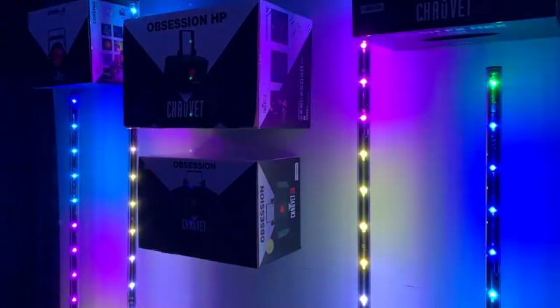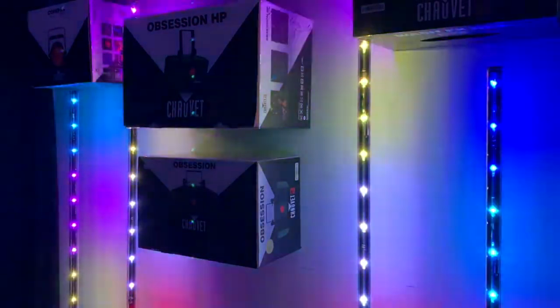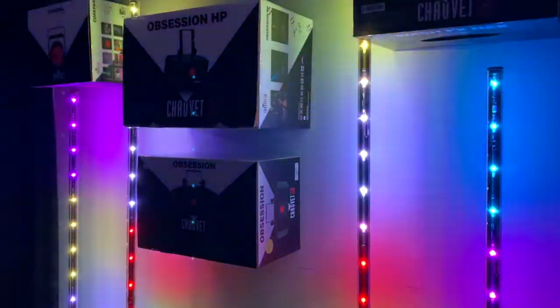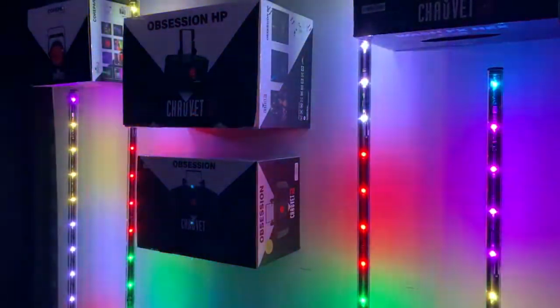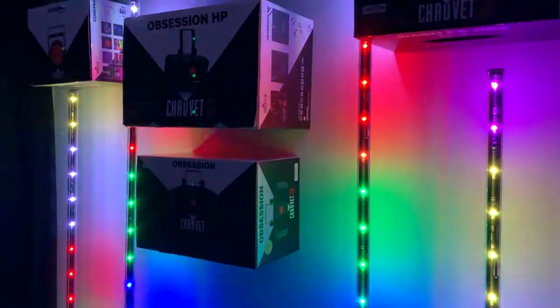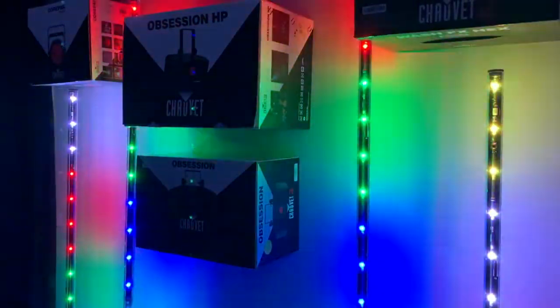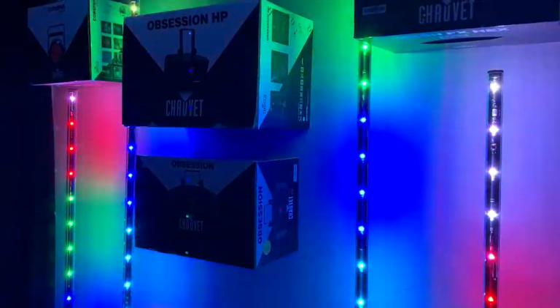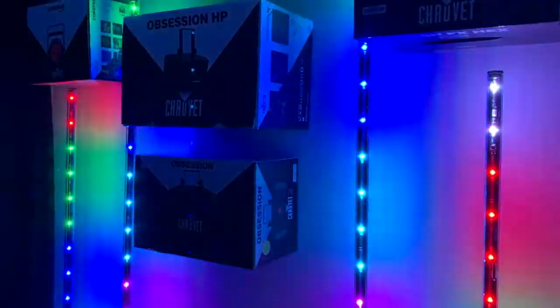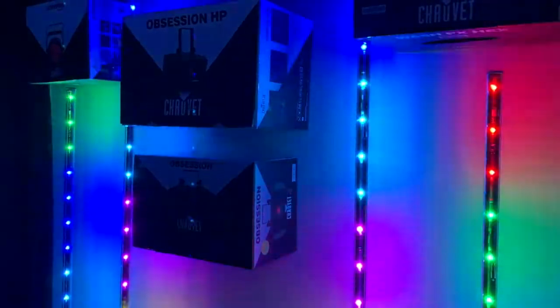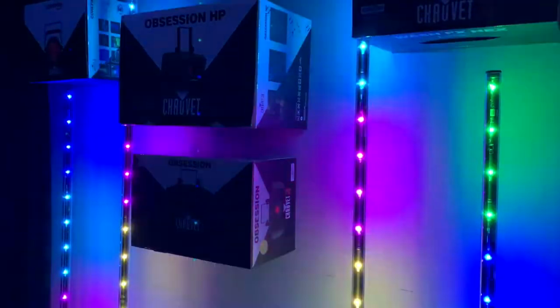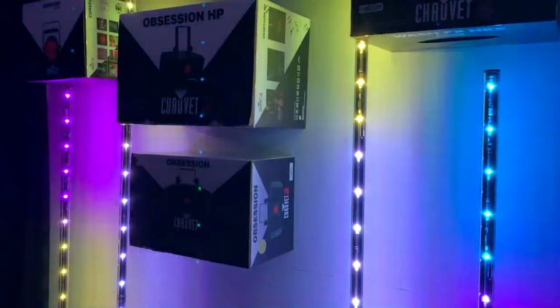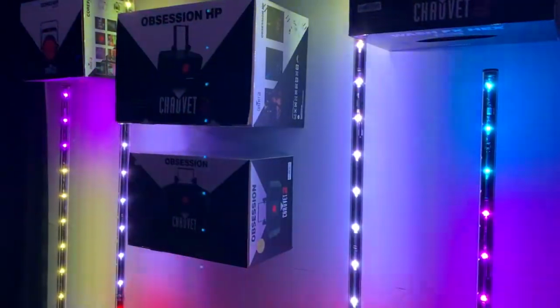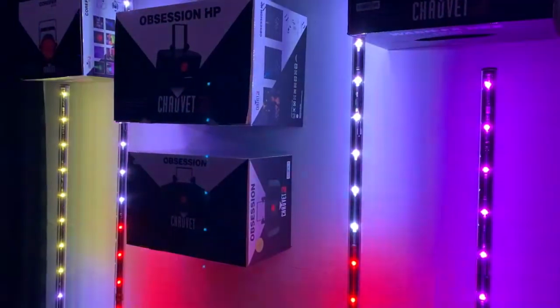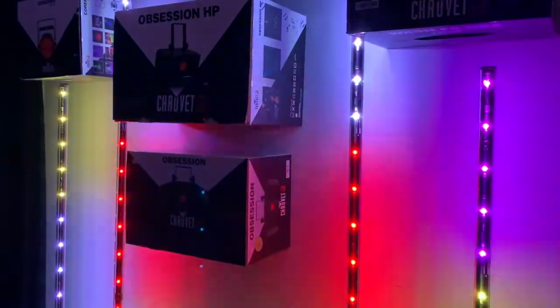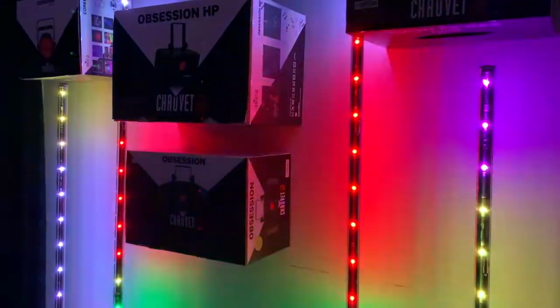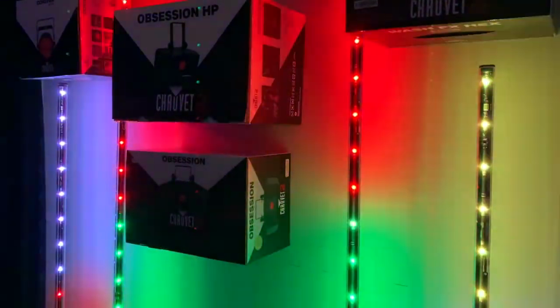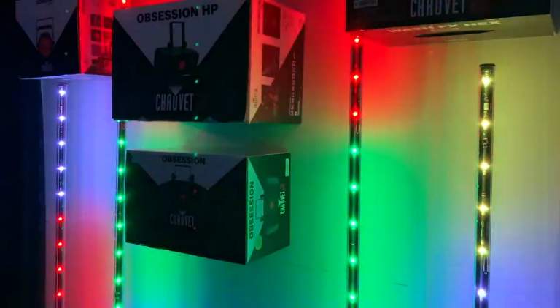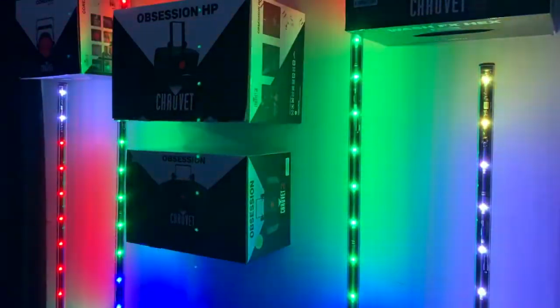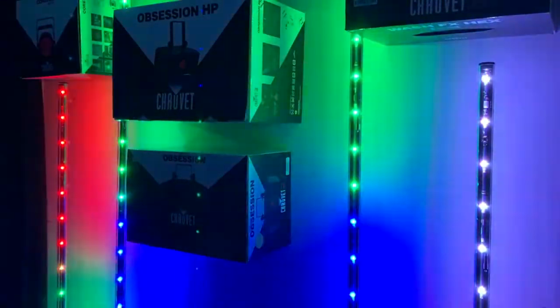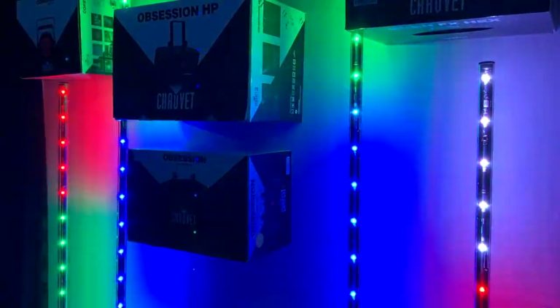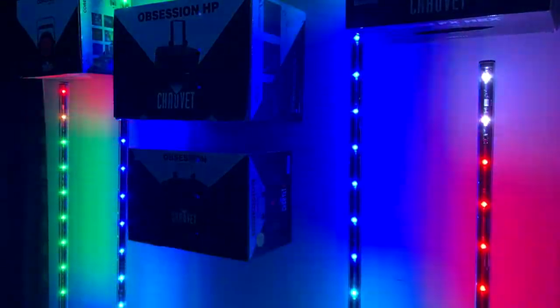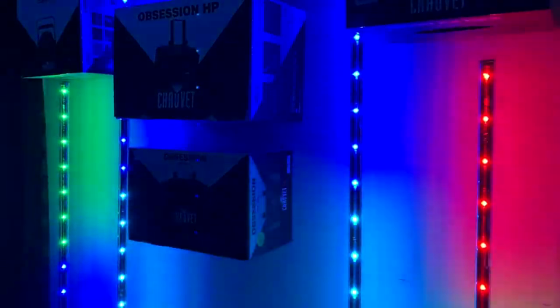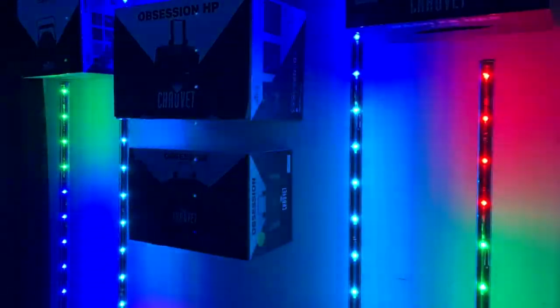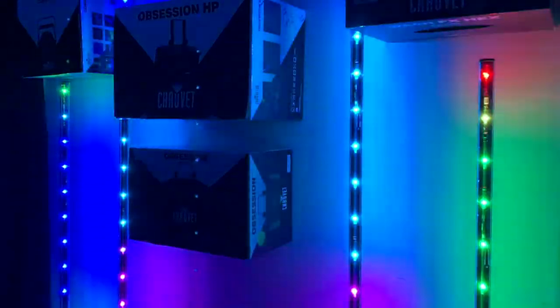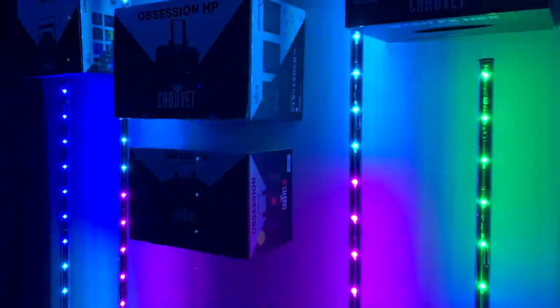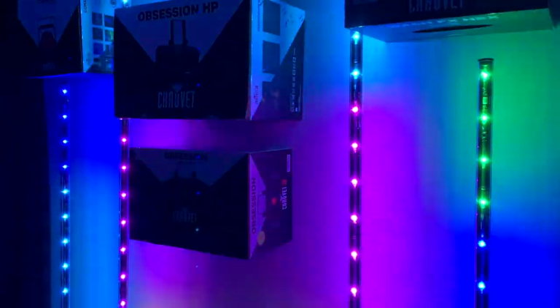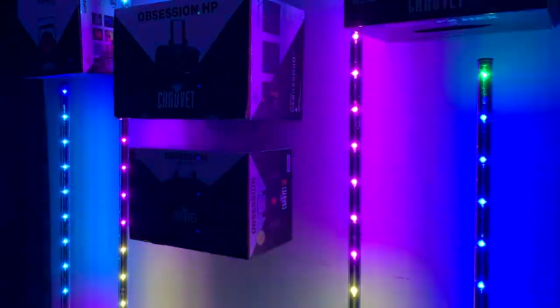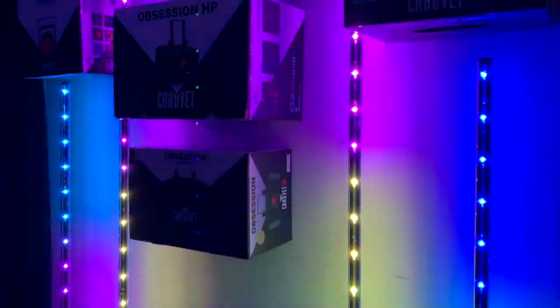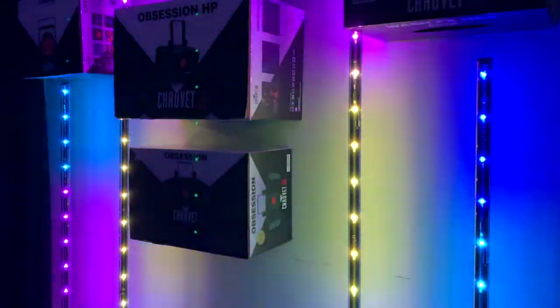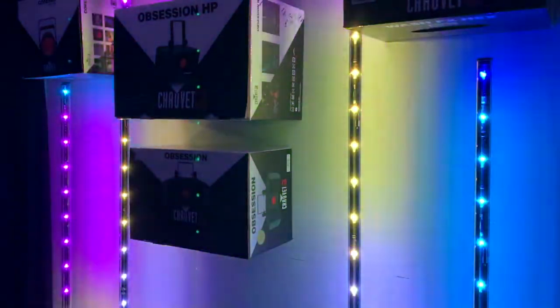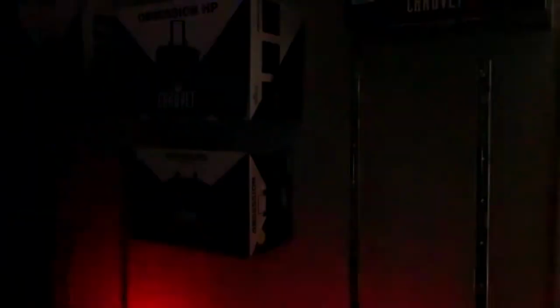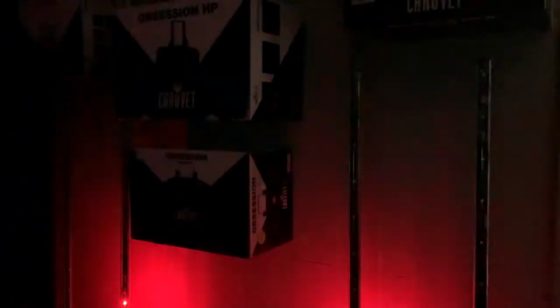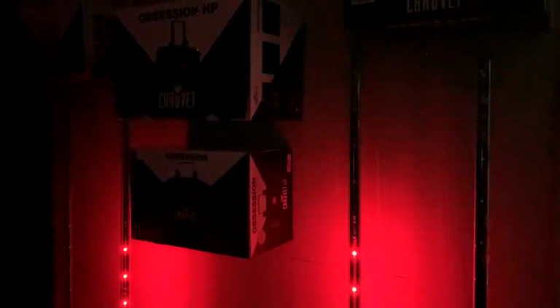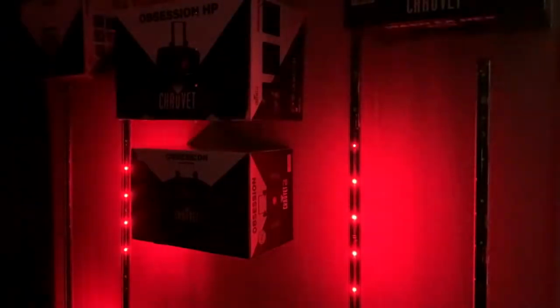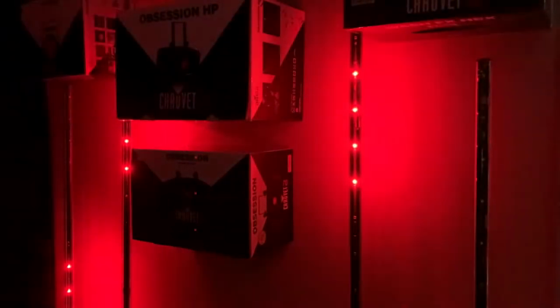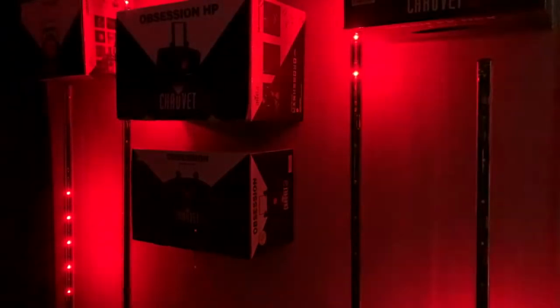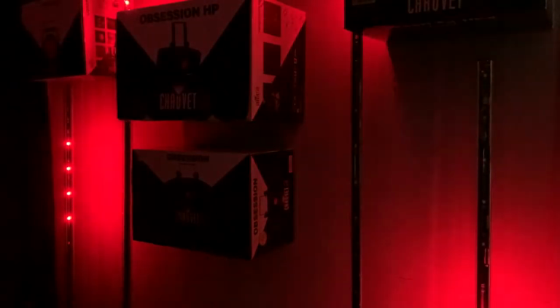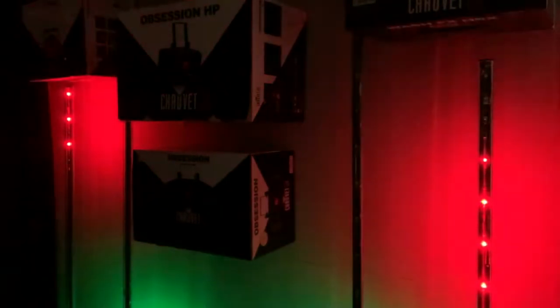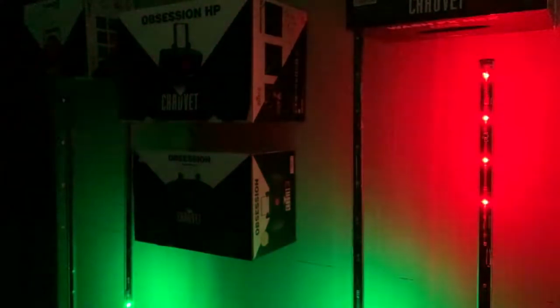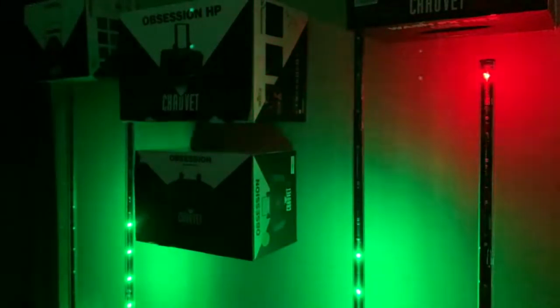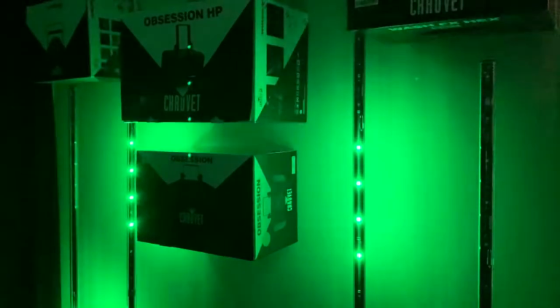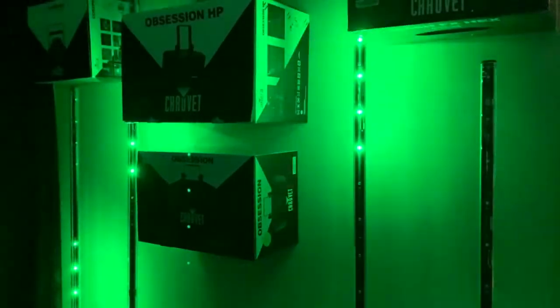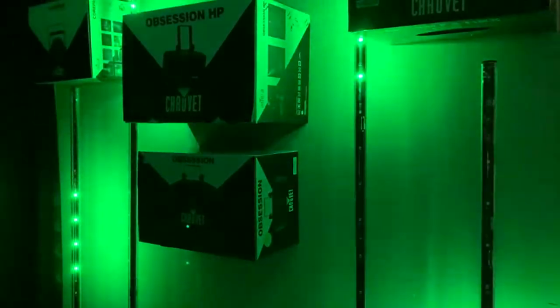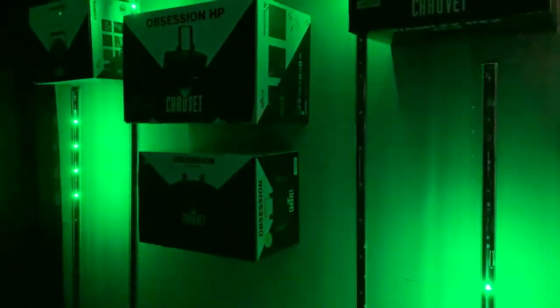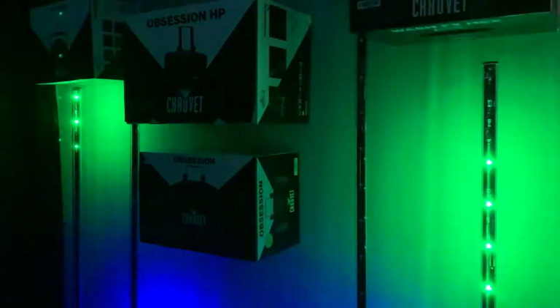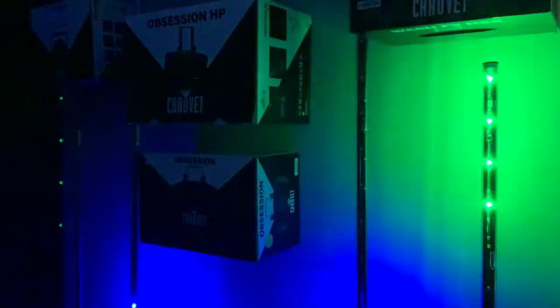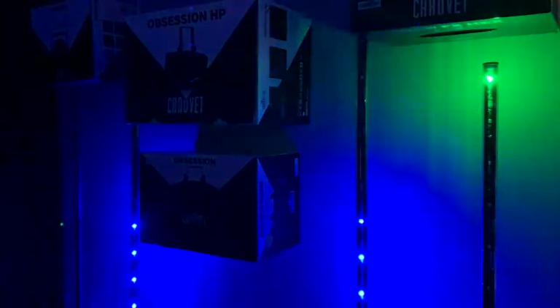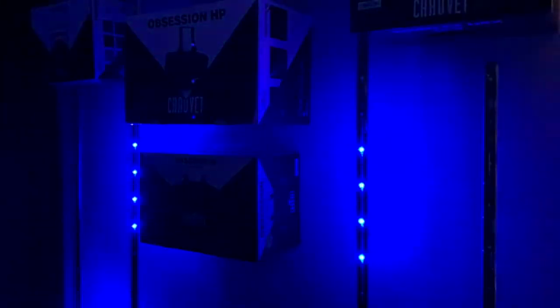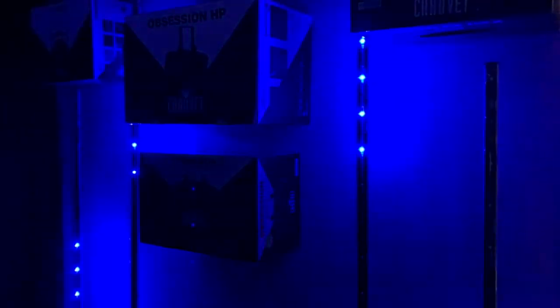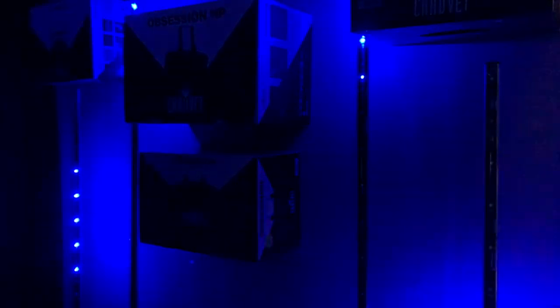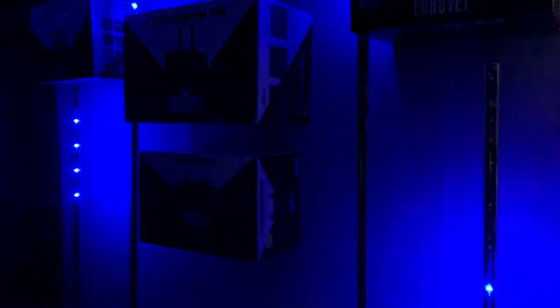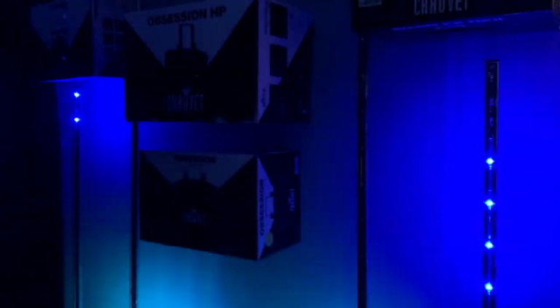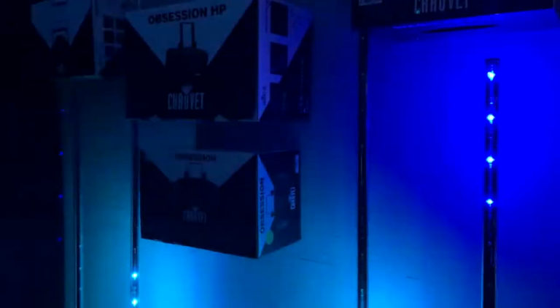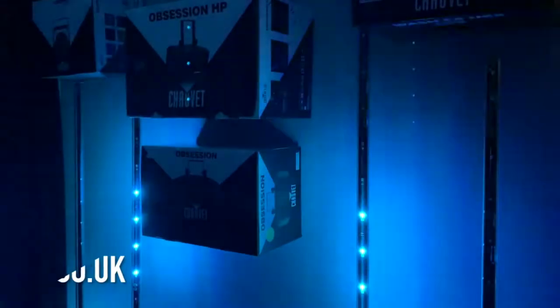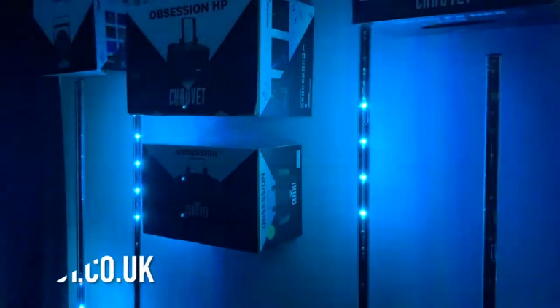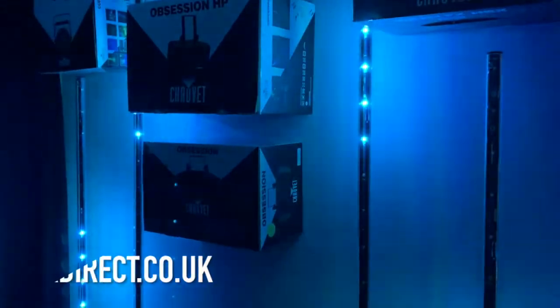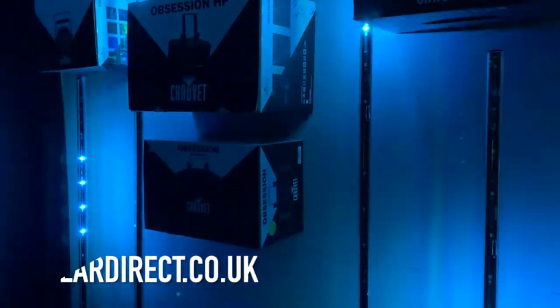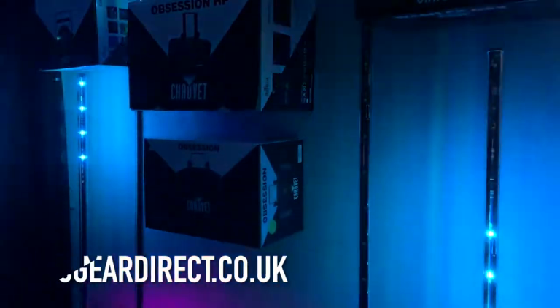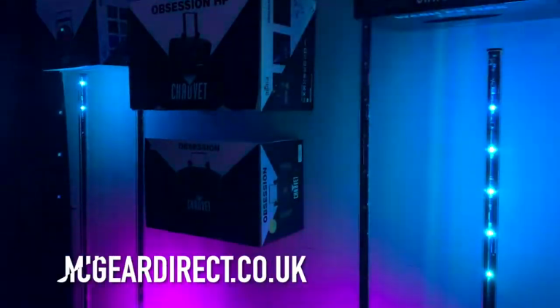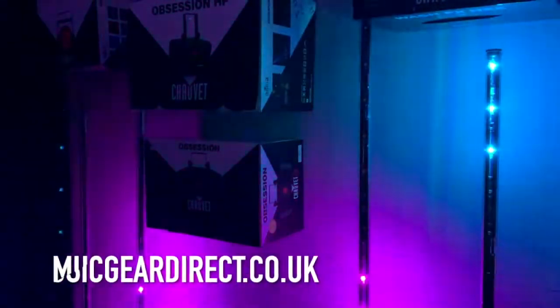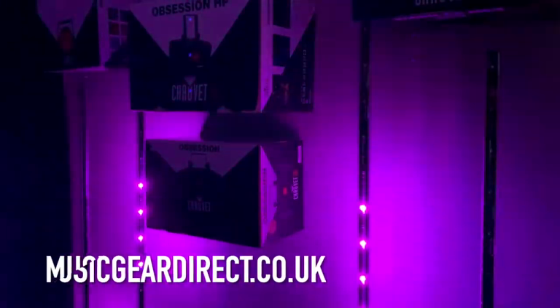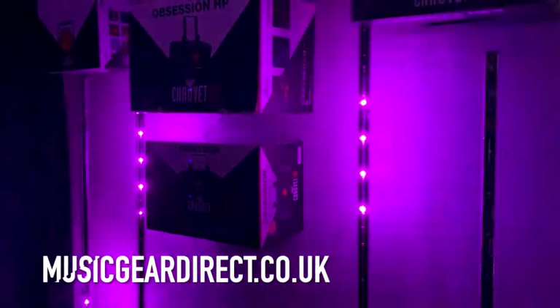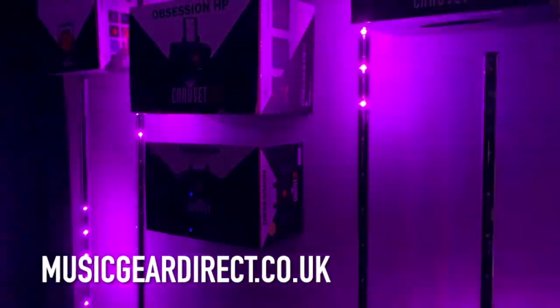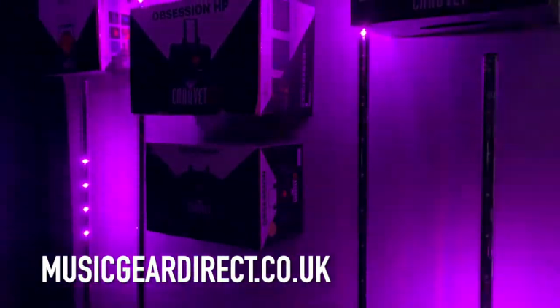We have these Freedom Stick packs in stock here at MusaGear Direct in Nottingham and available to purchase from our website.